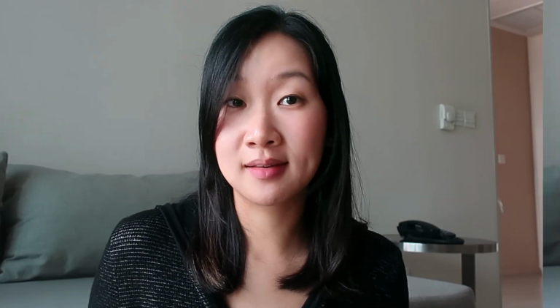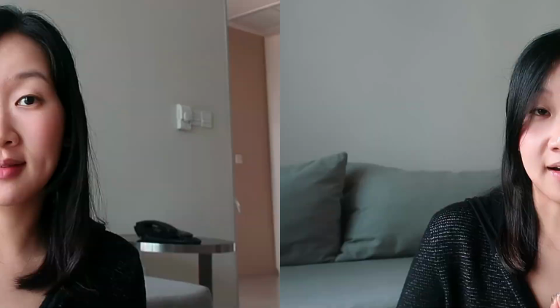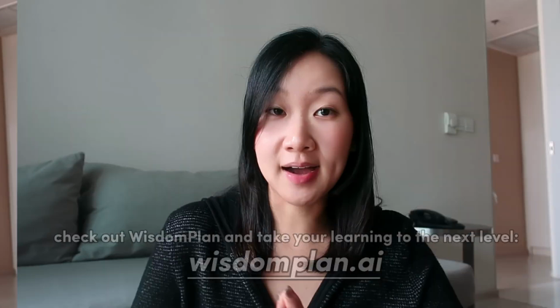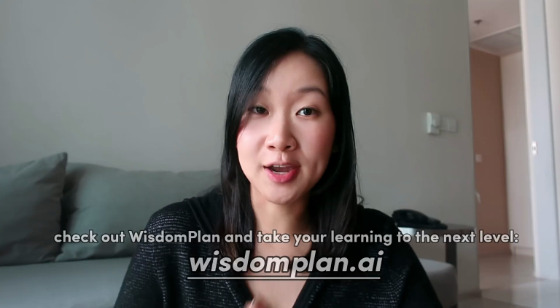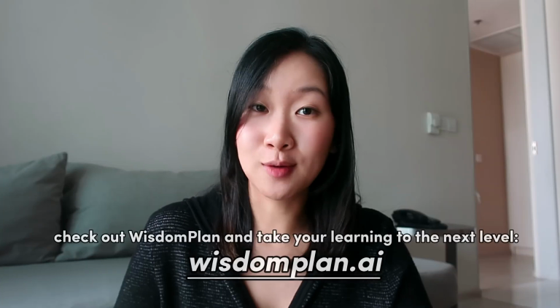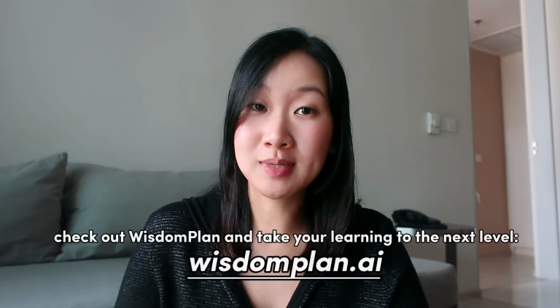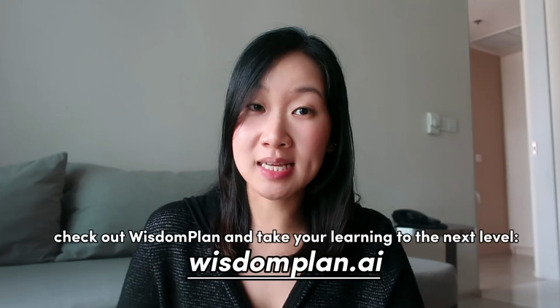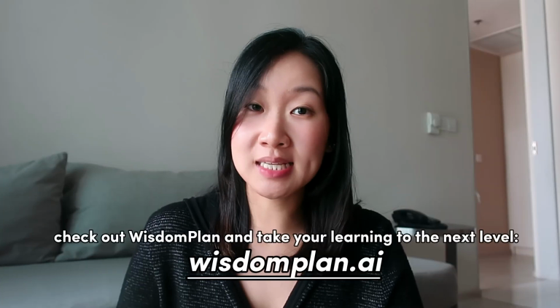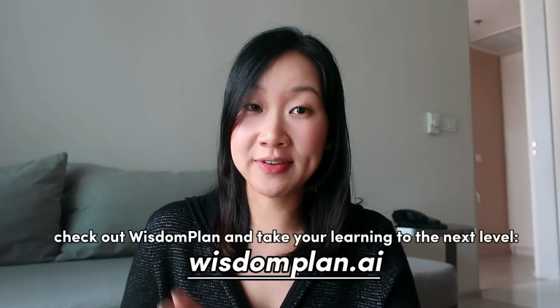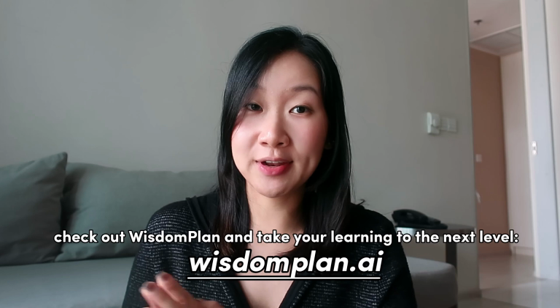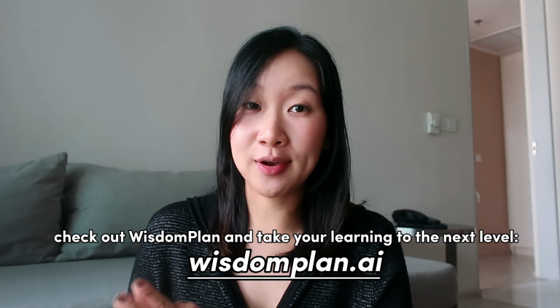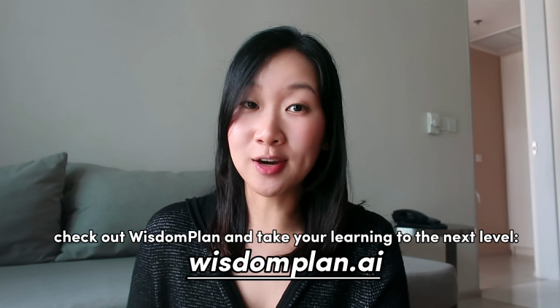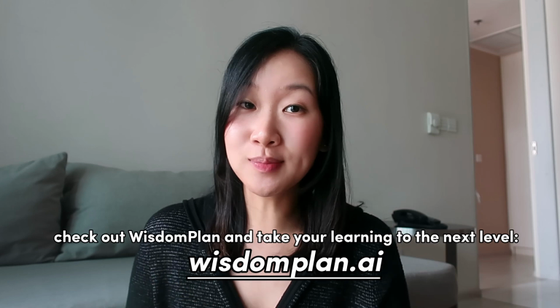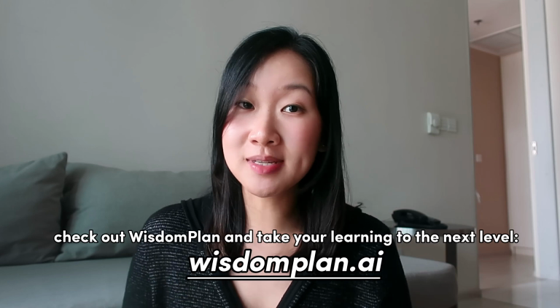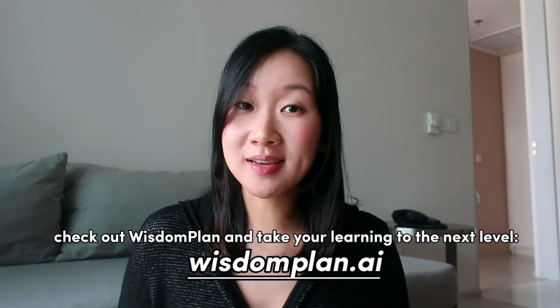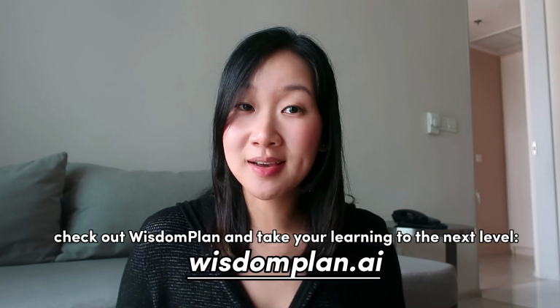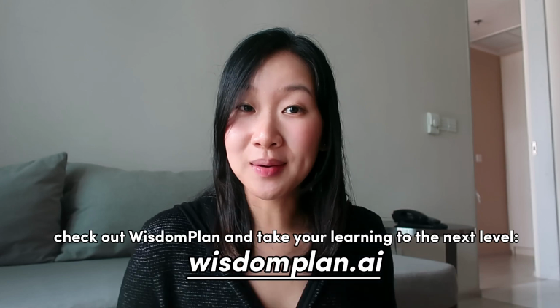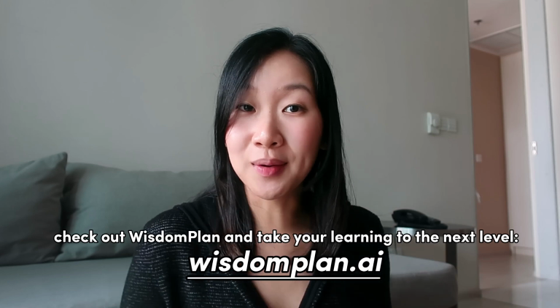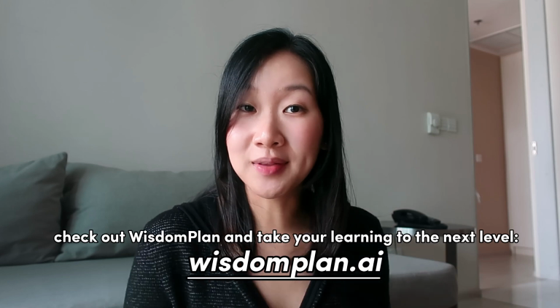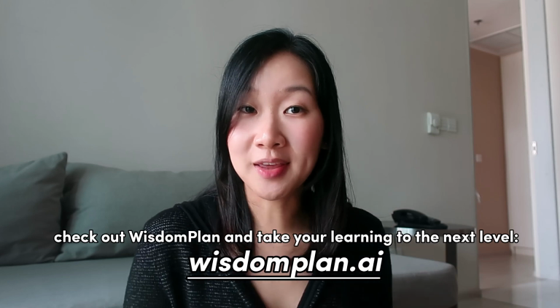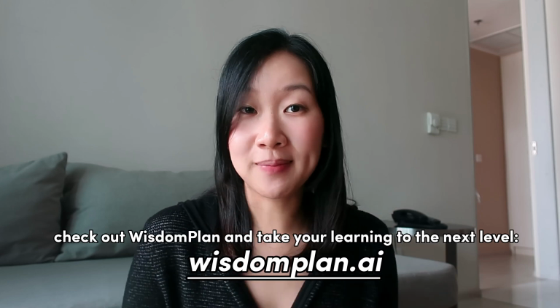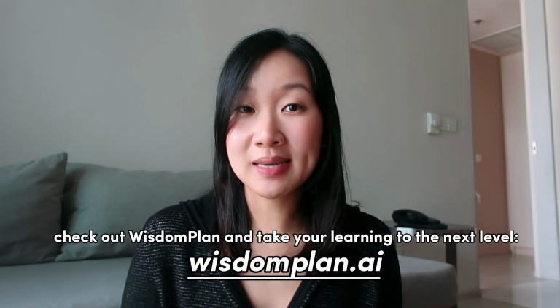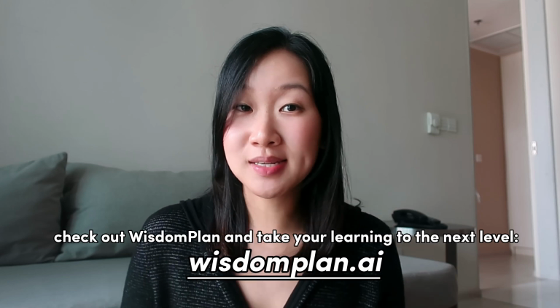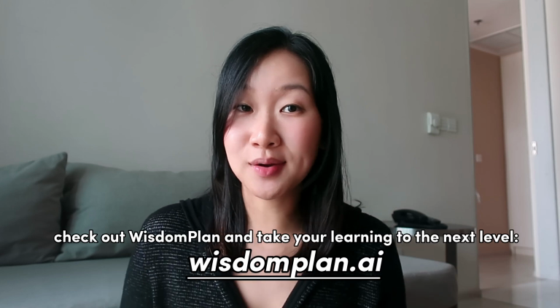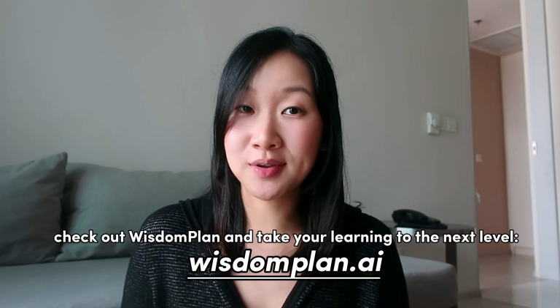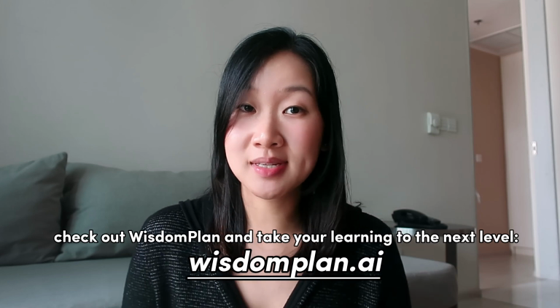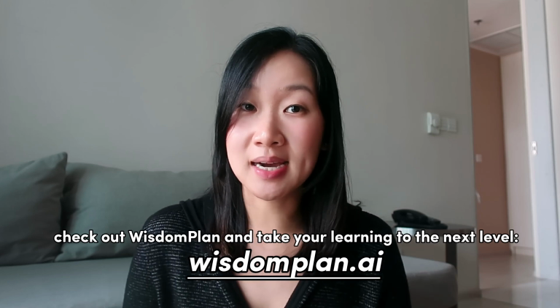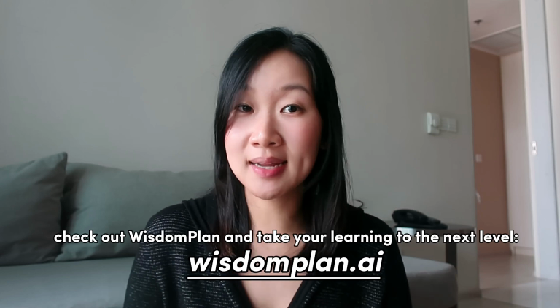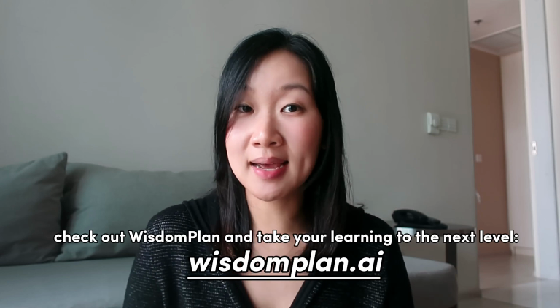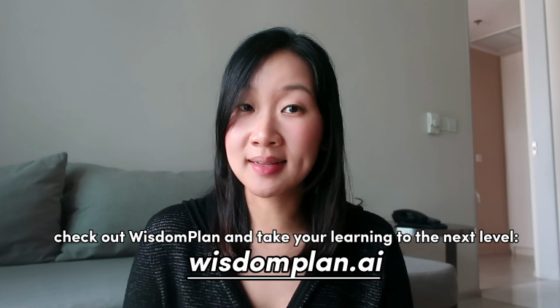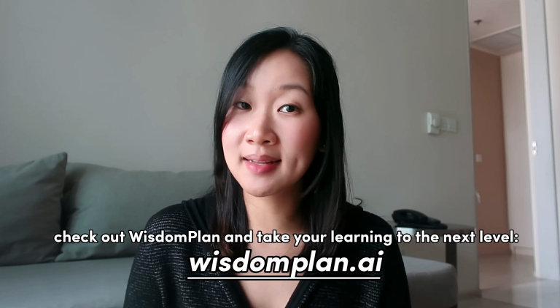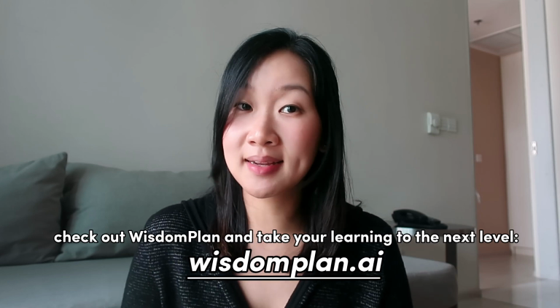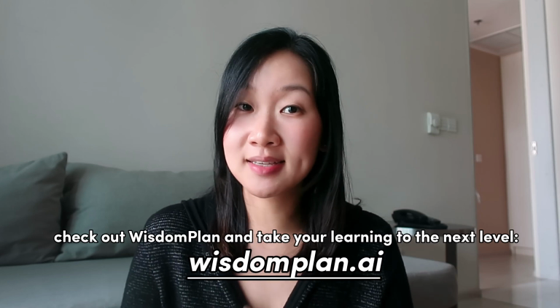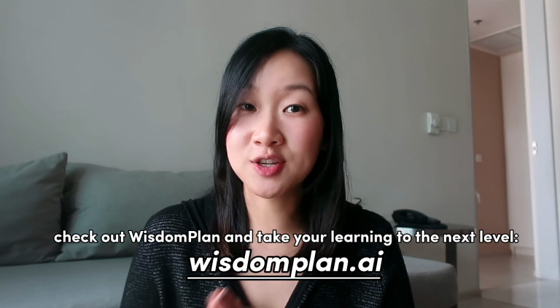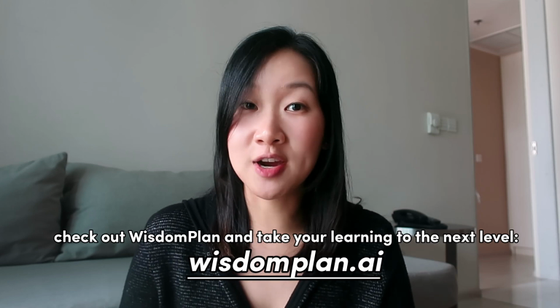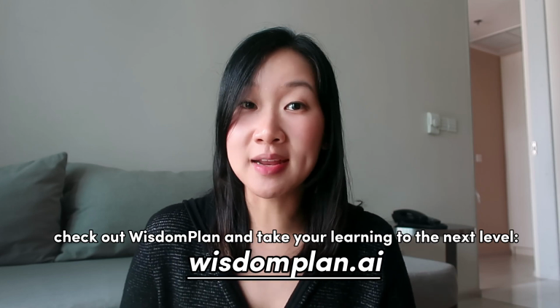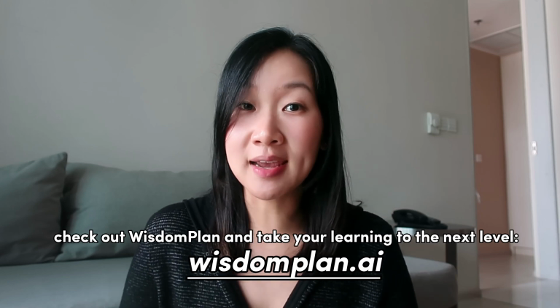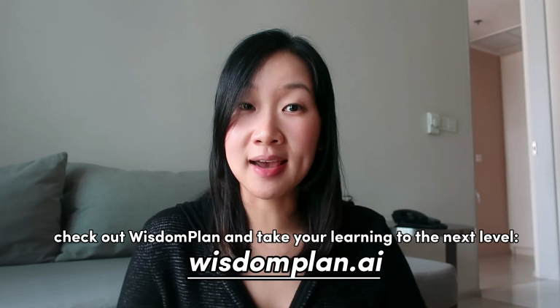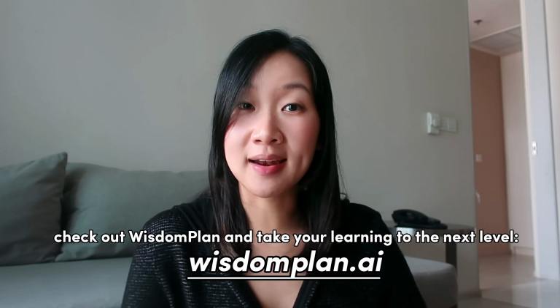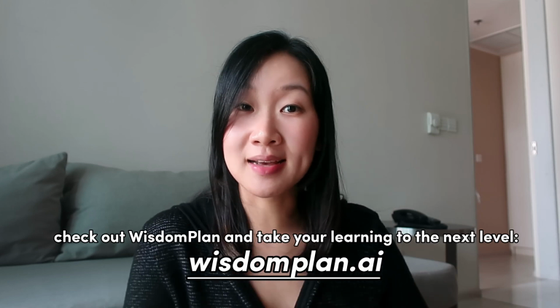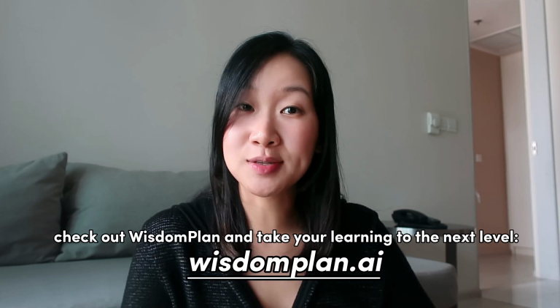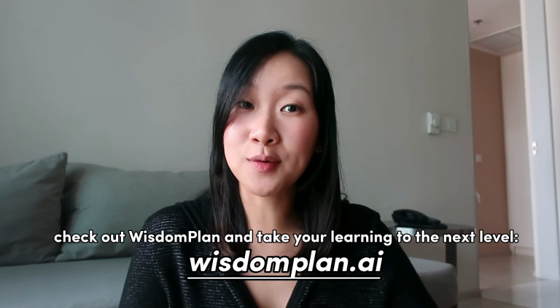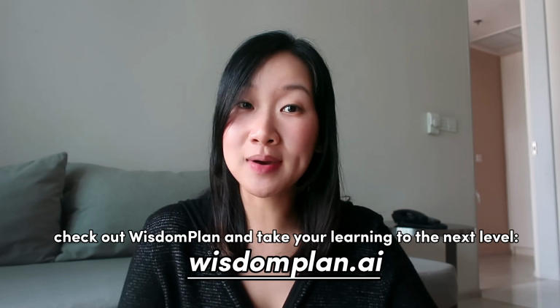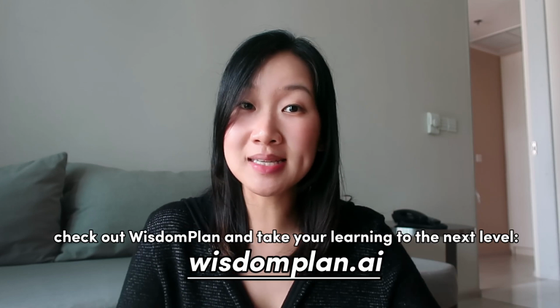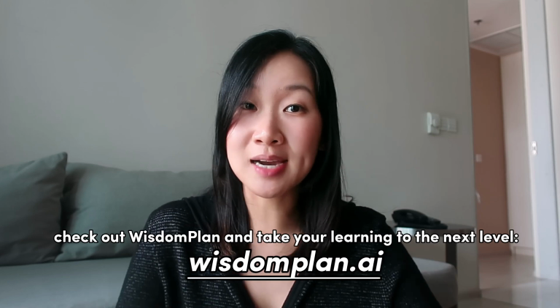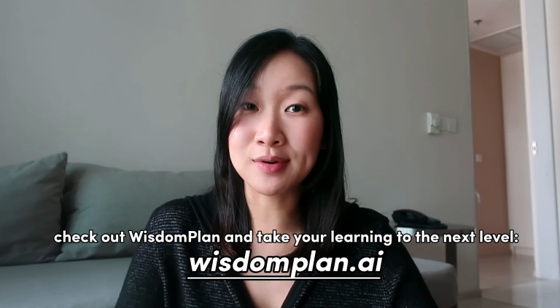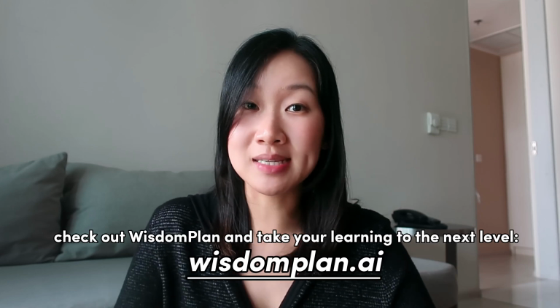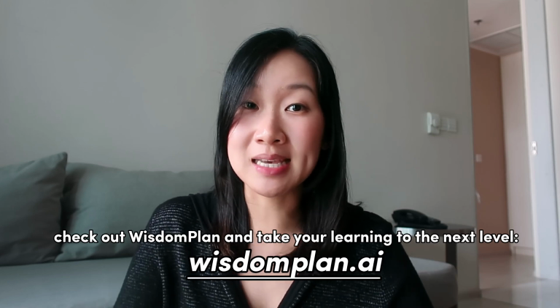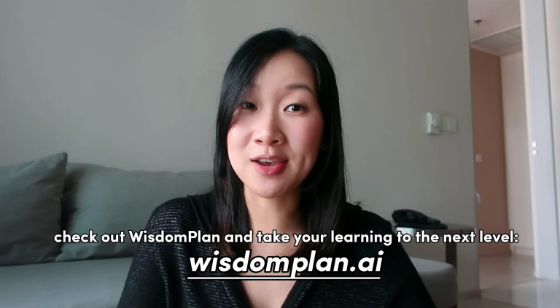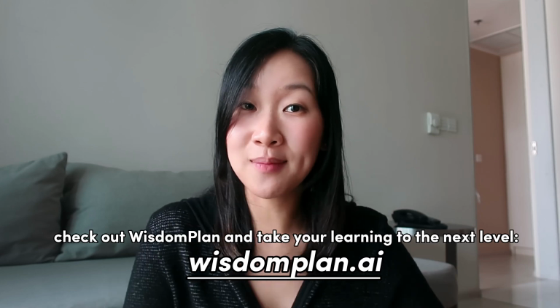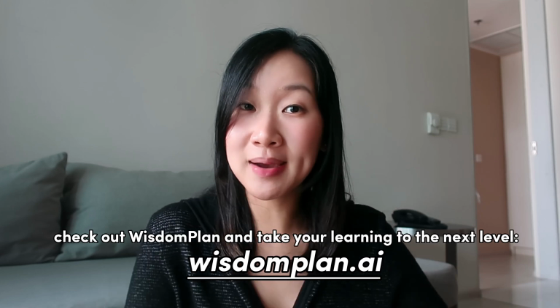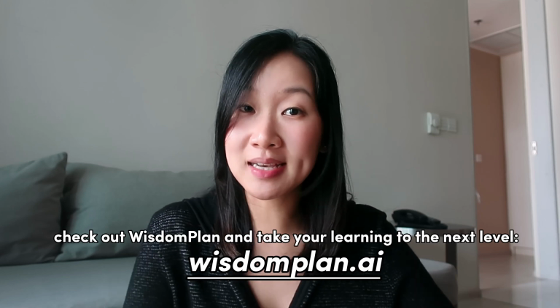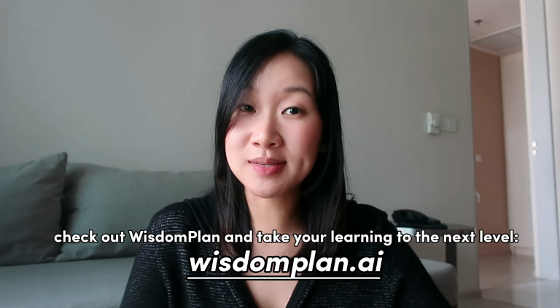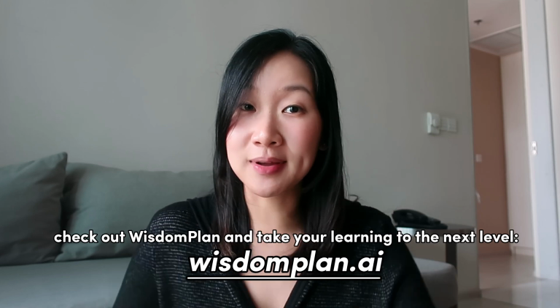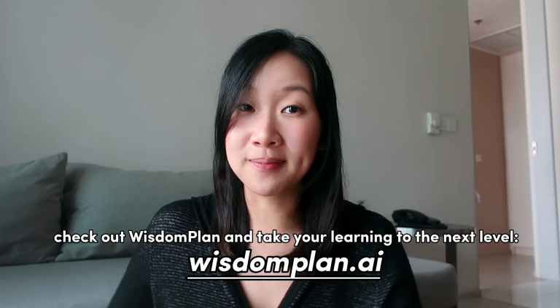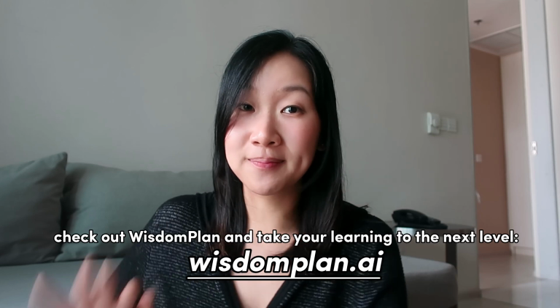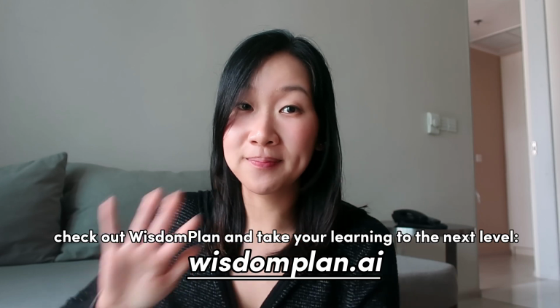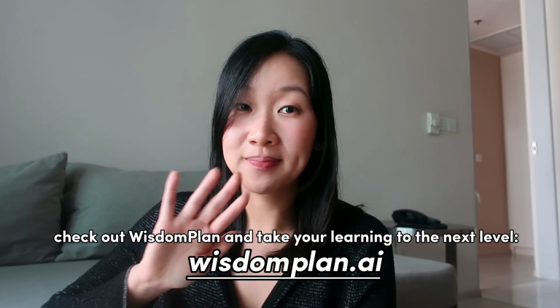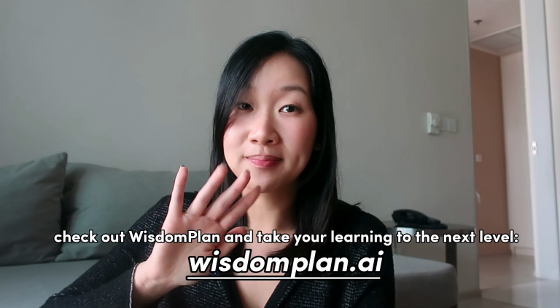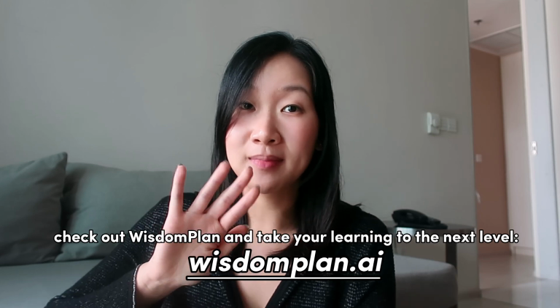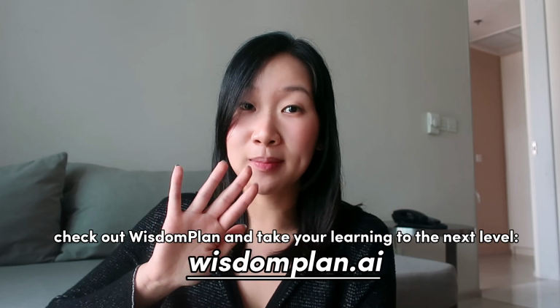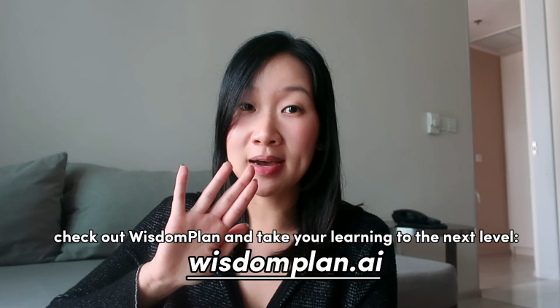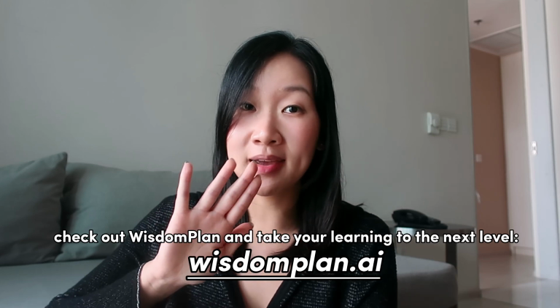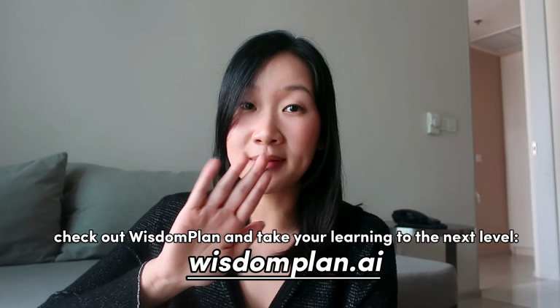I hope today's video helped. All the best on your data analytics journey, and as always, I will see you in my next one. Bye-bye.